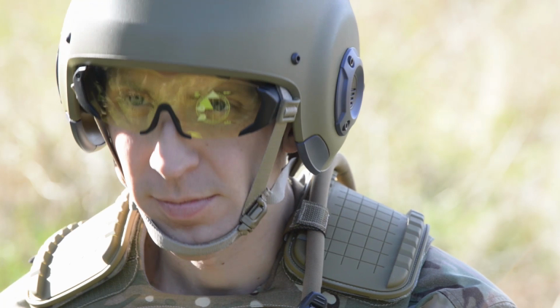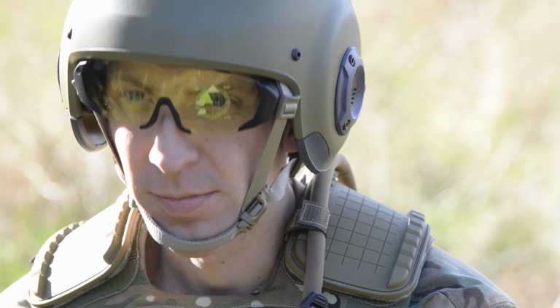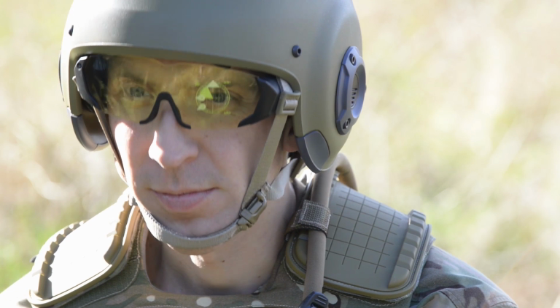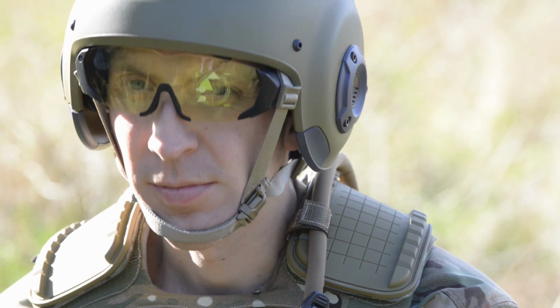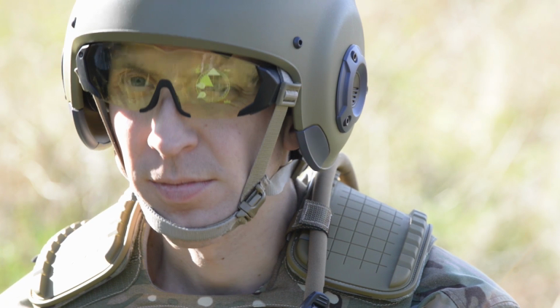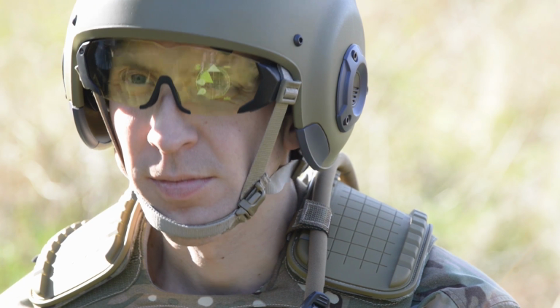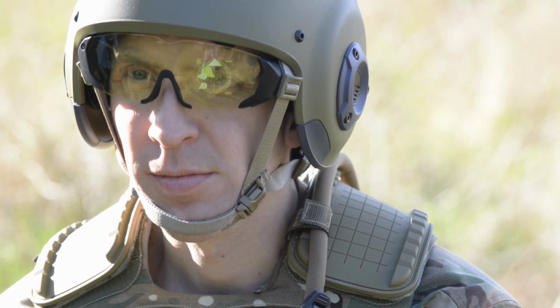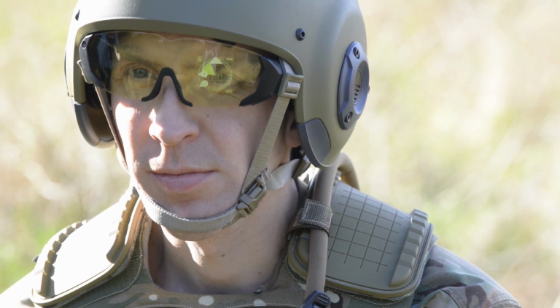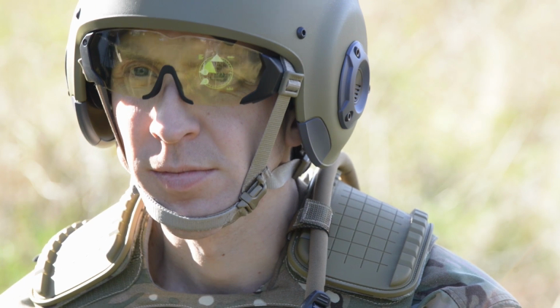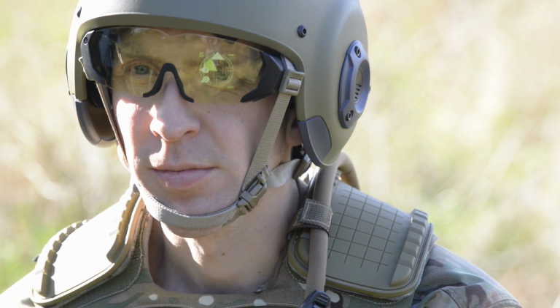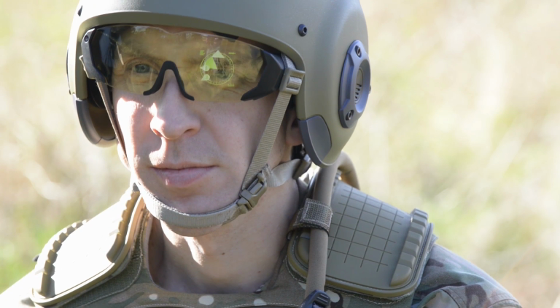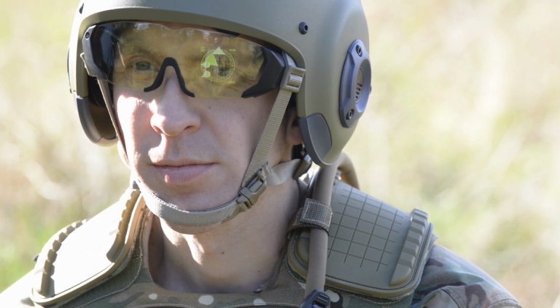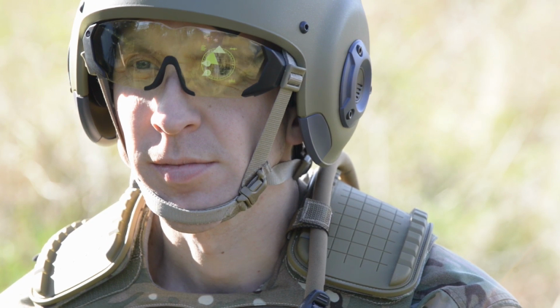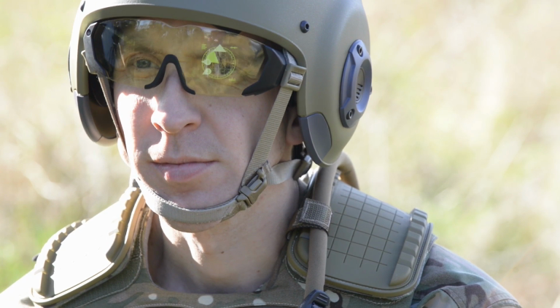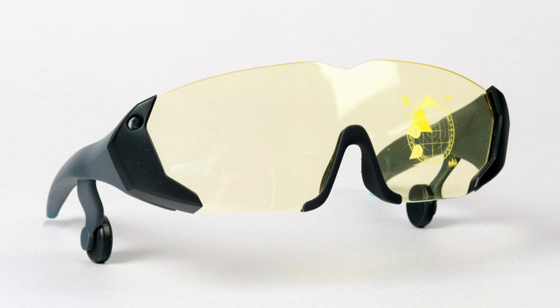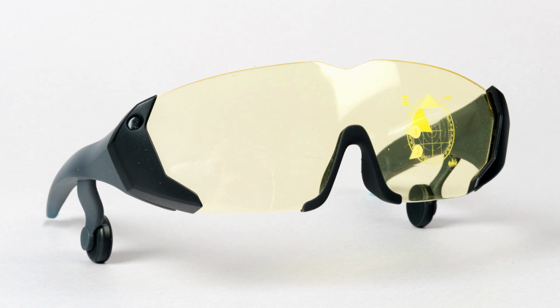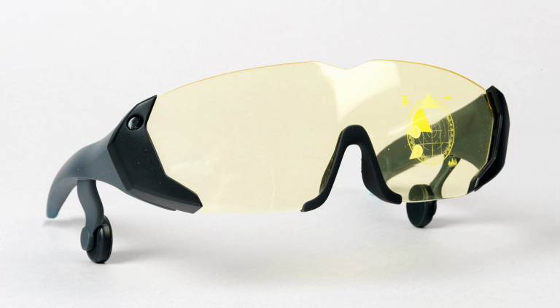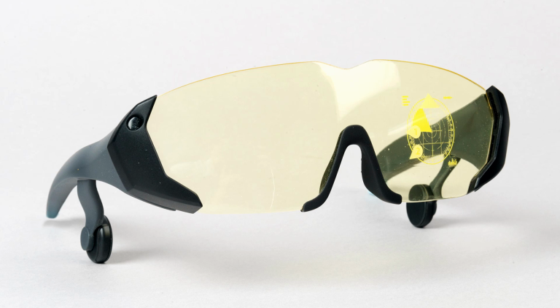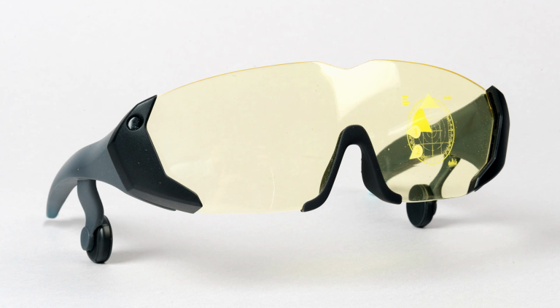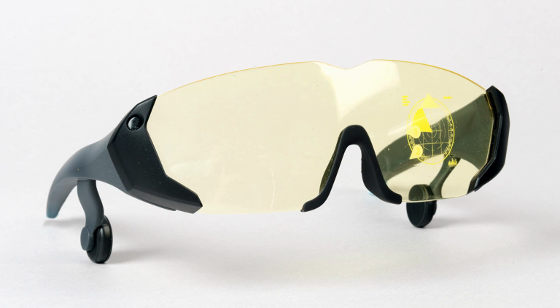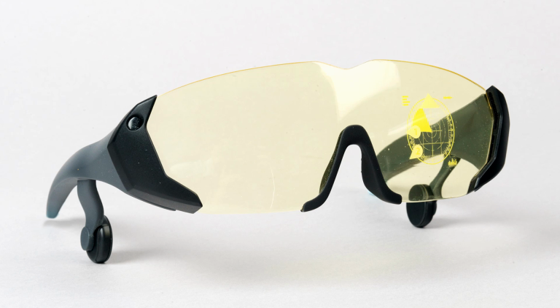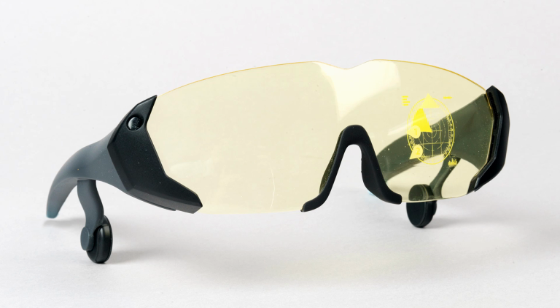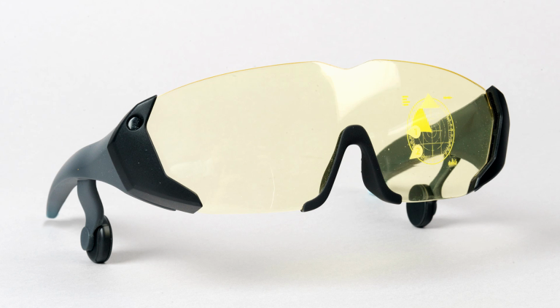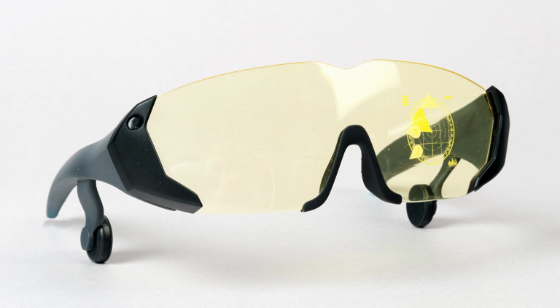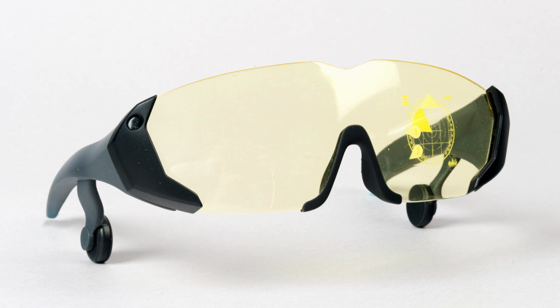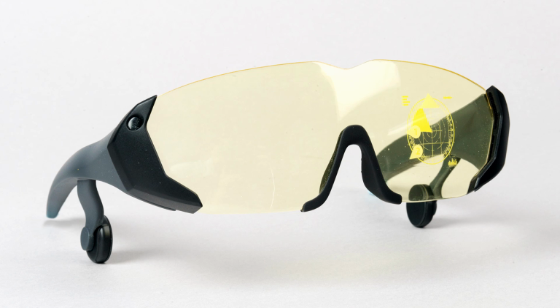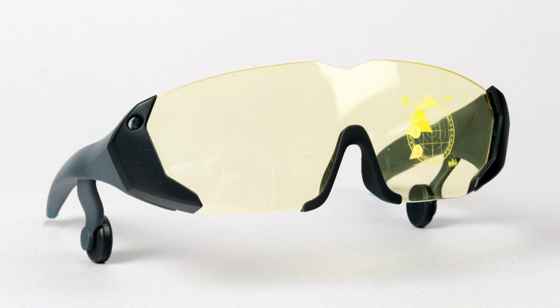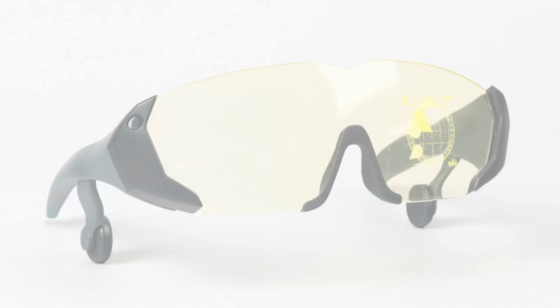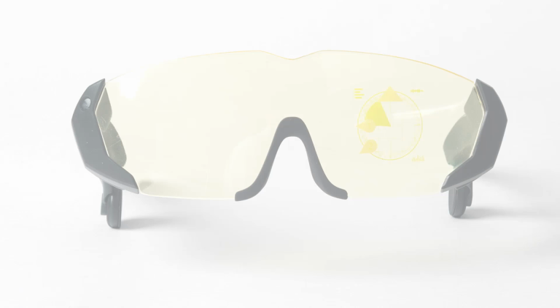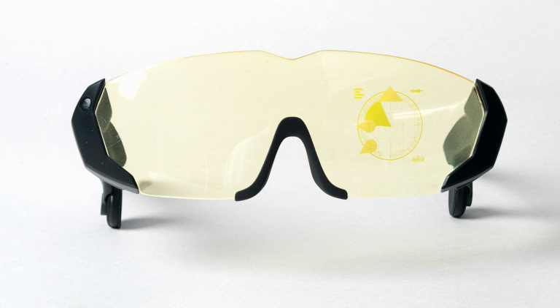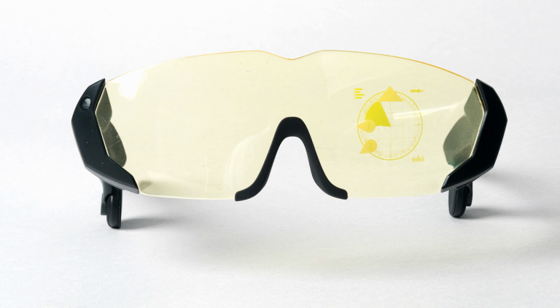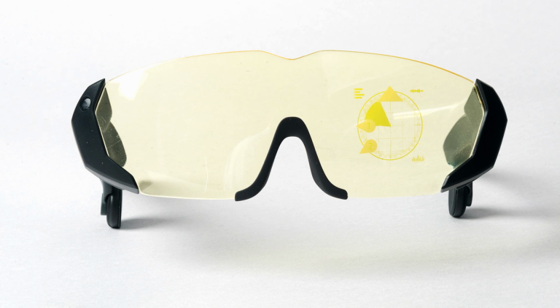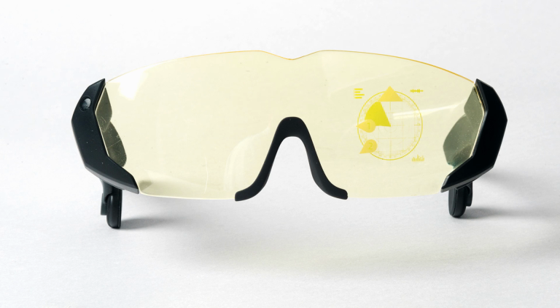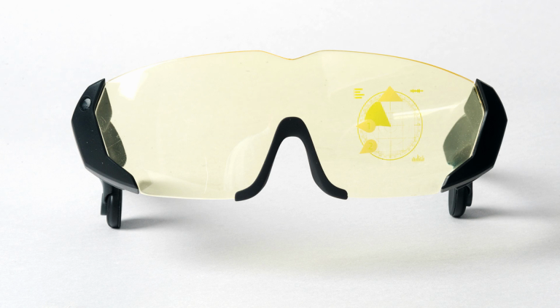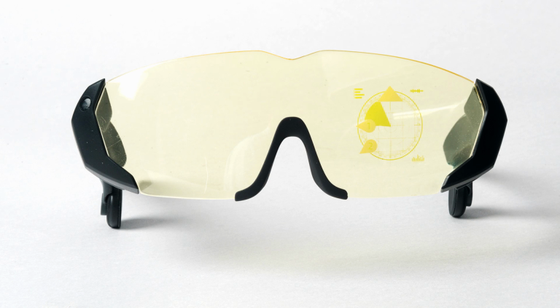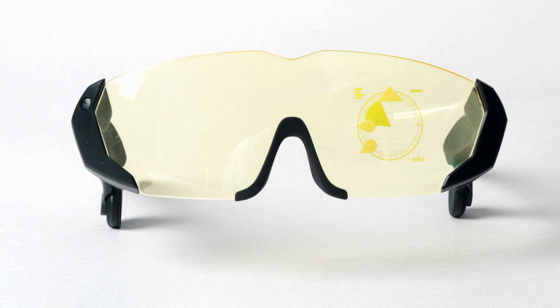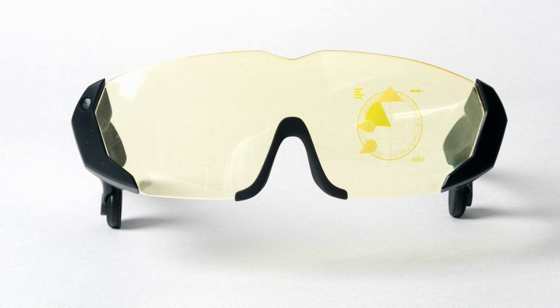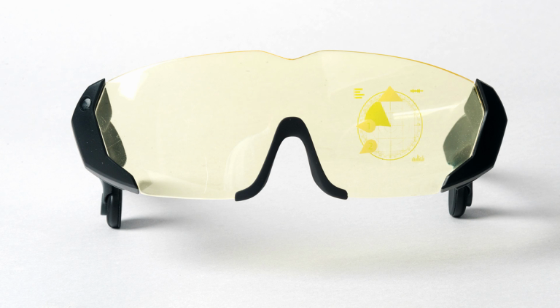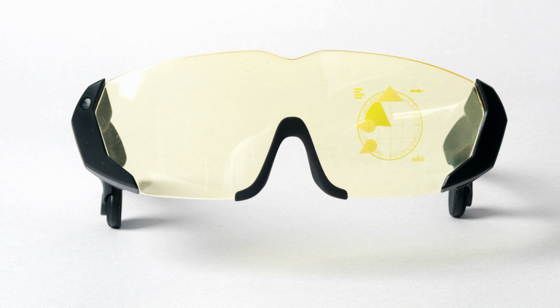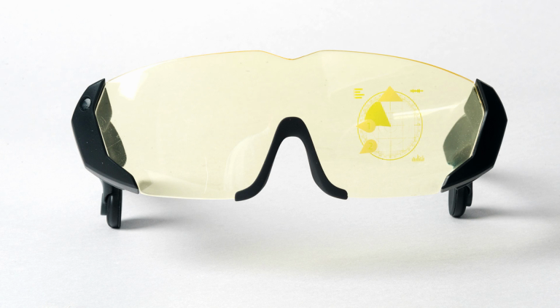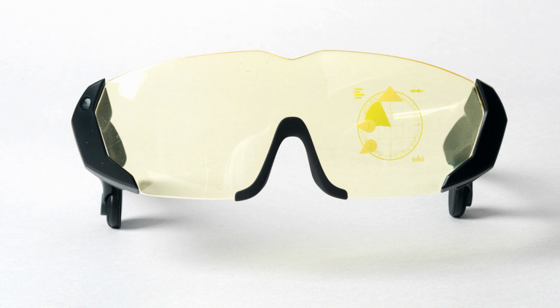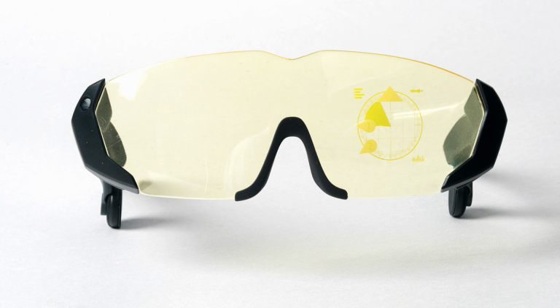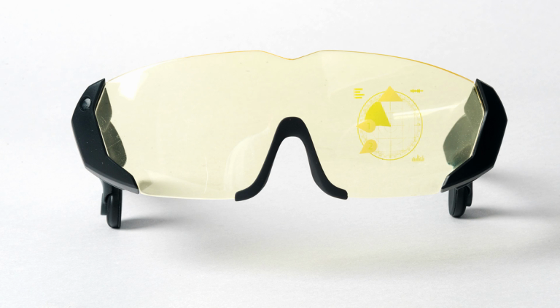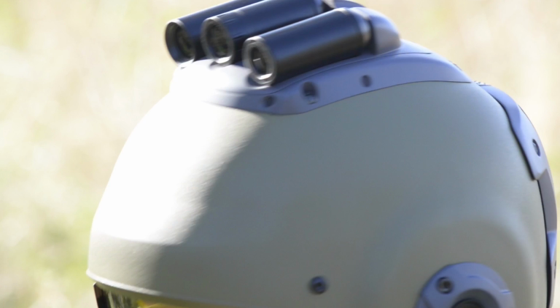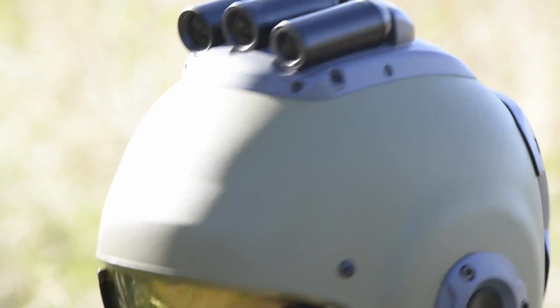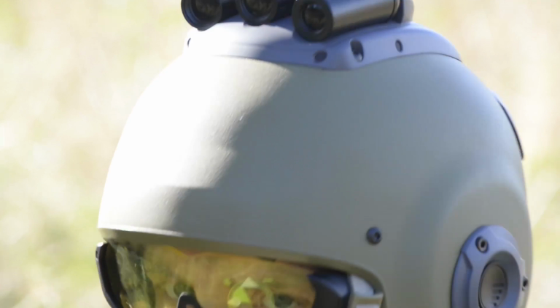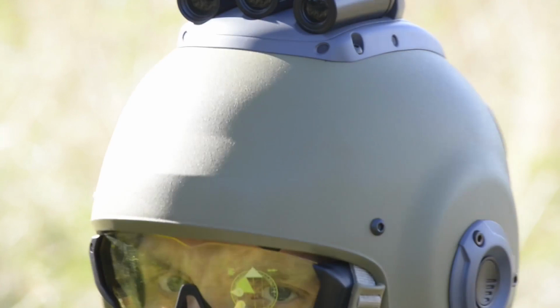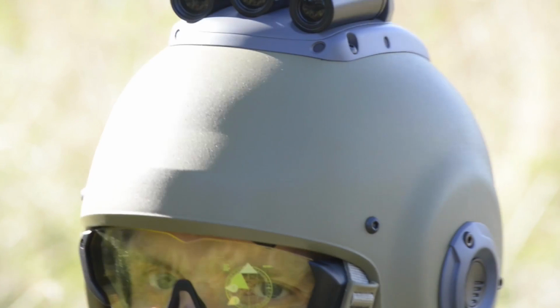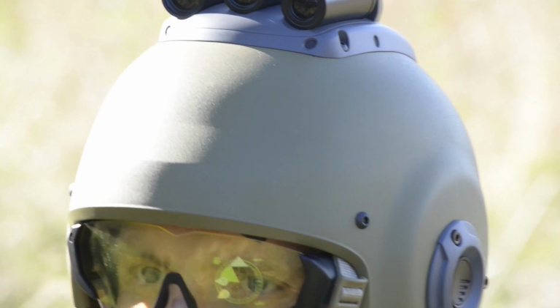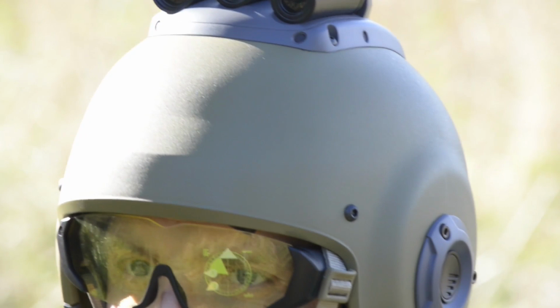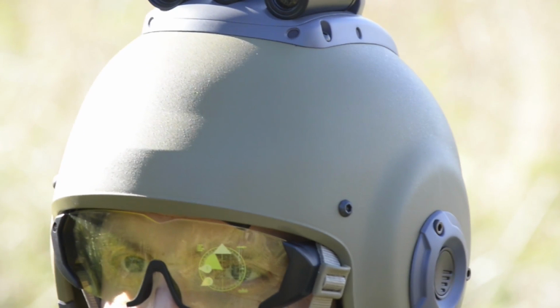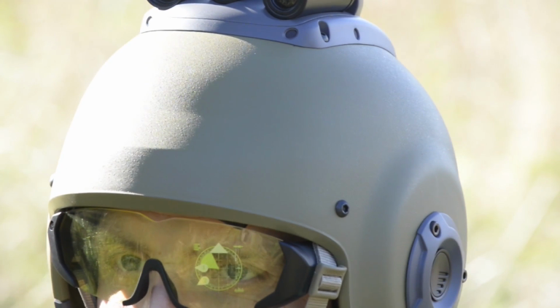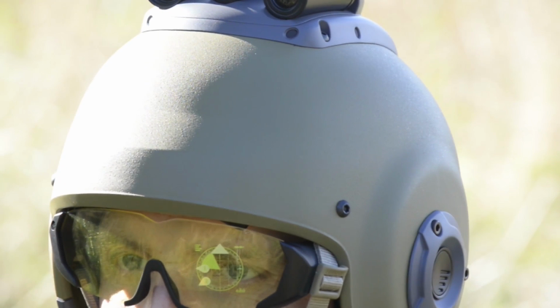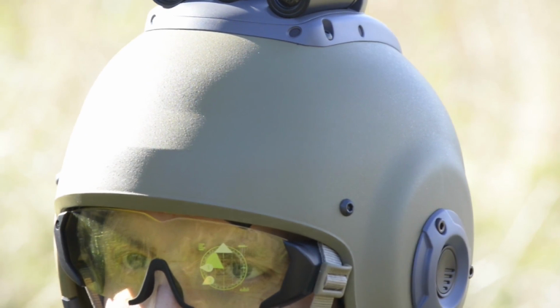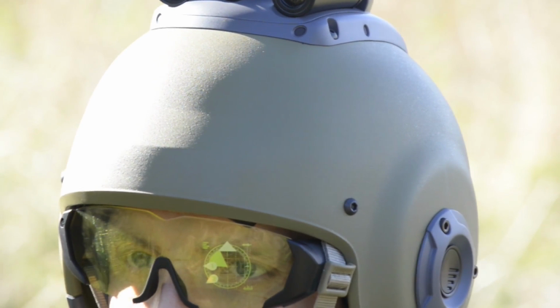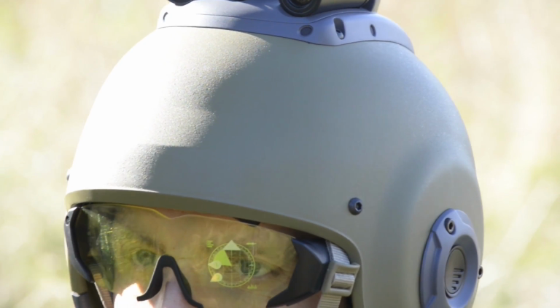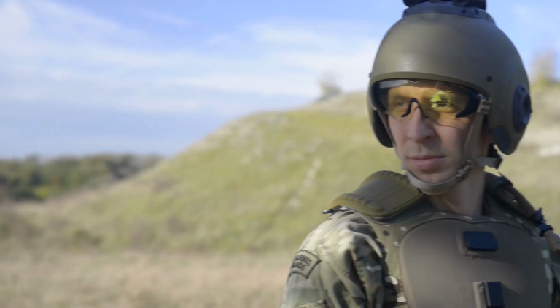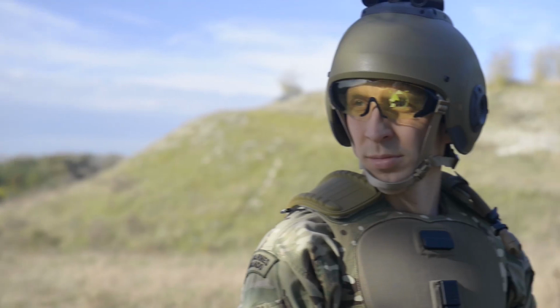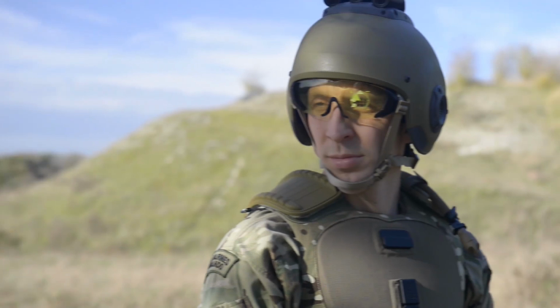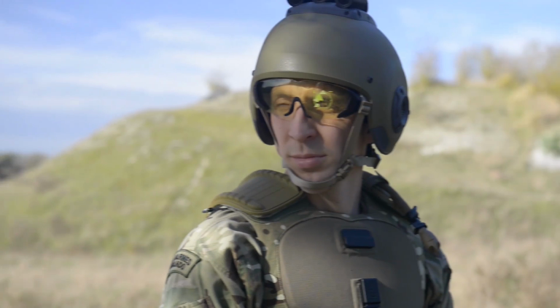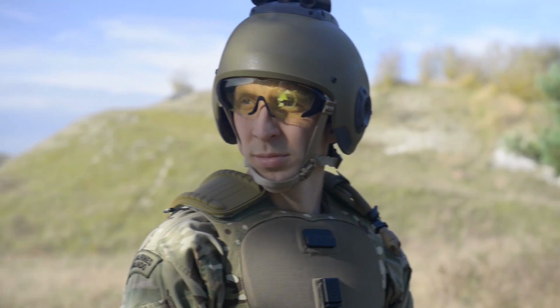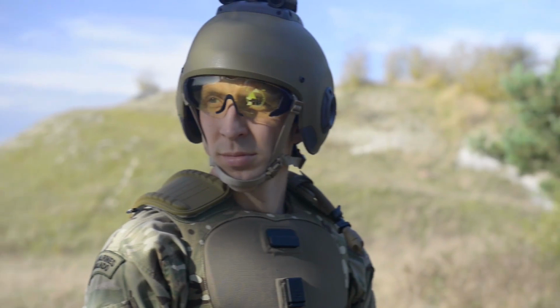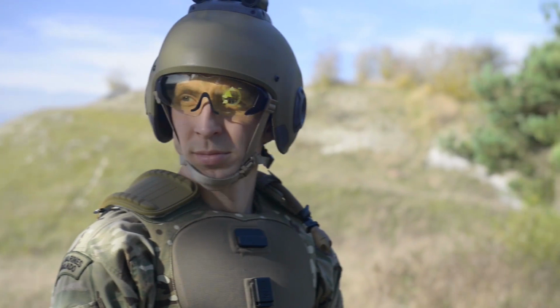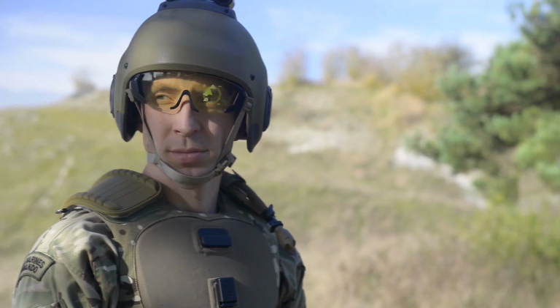An integrated heads-up display, customisable to the user's role from commander down, increasing tactical awareness and capability.